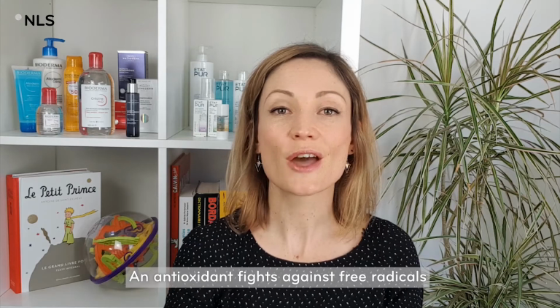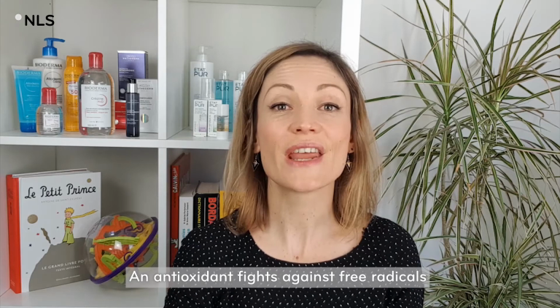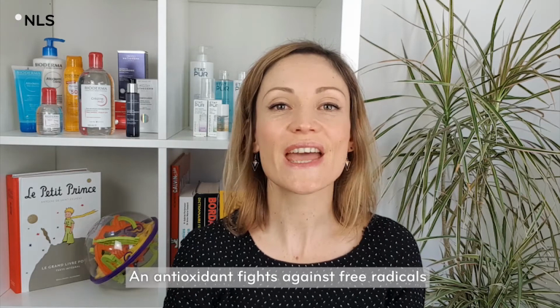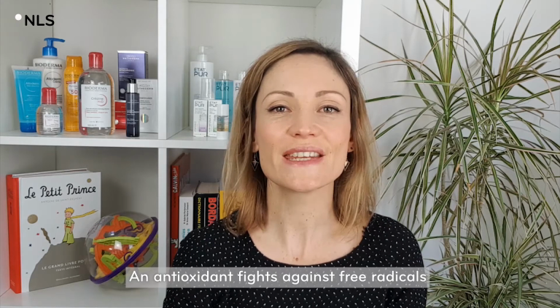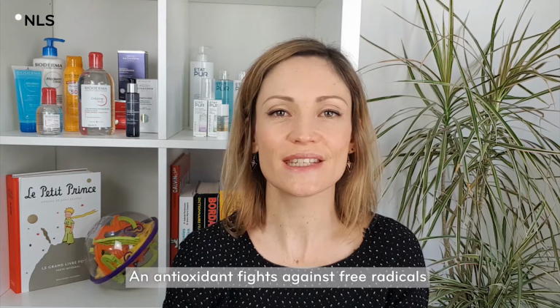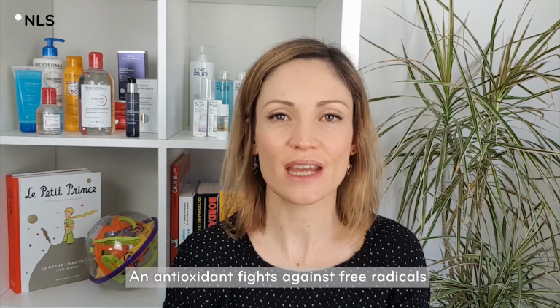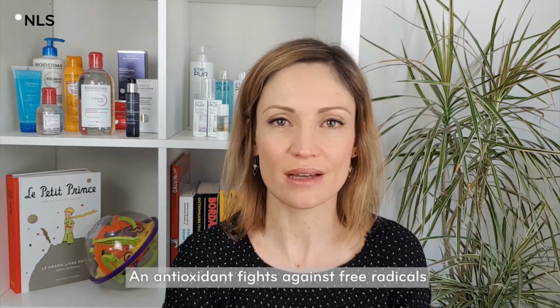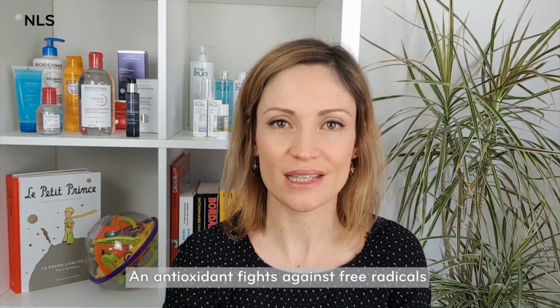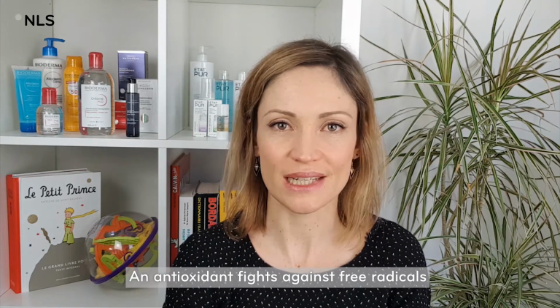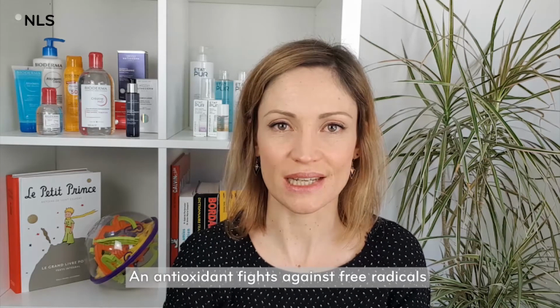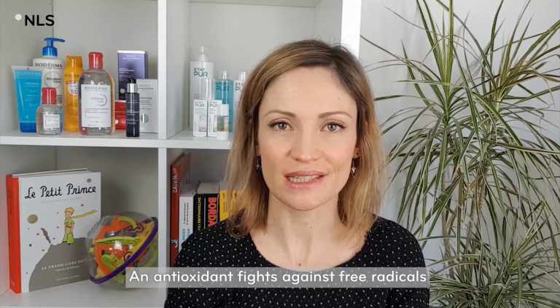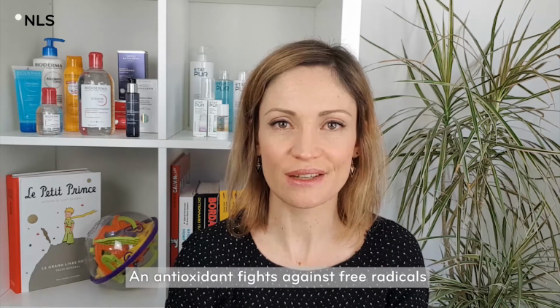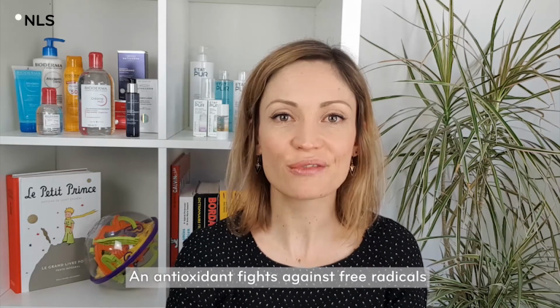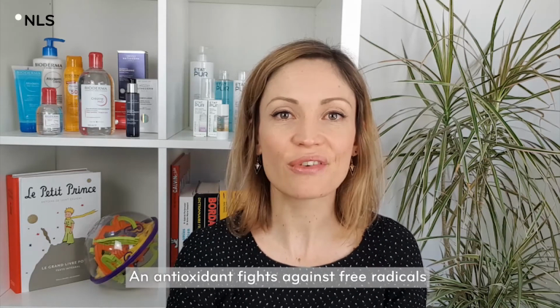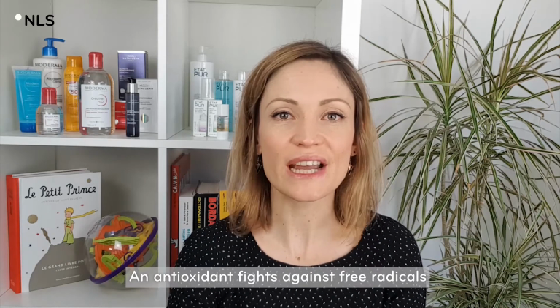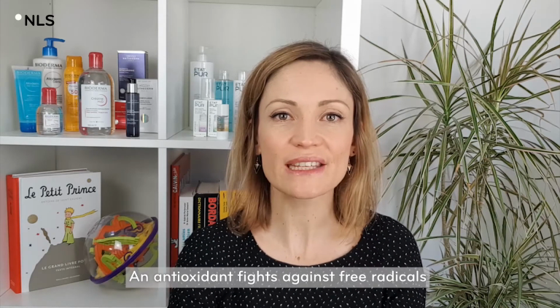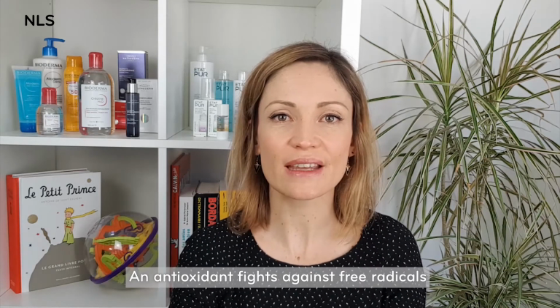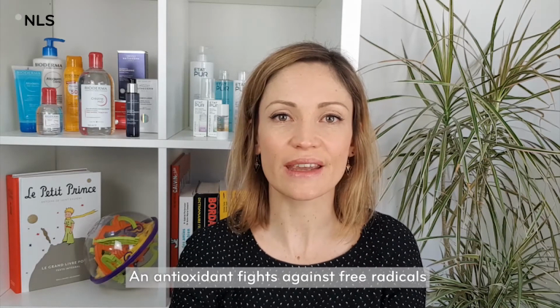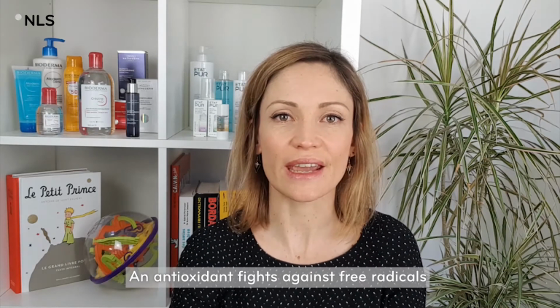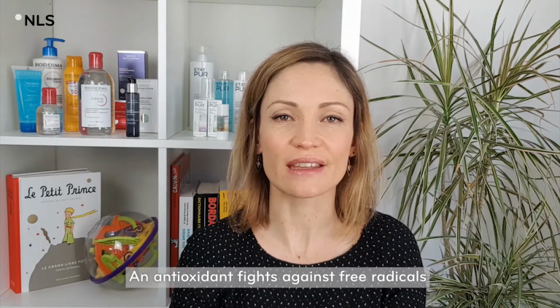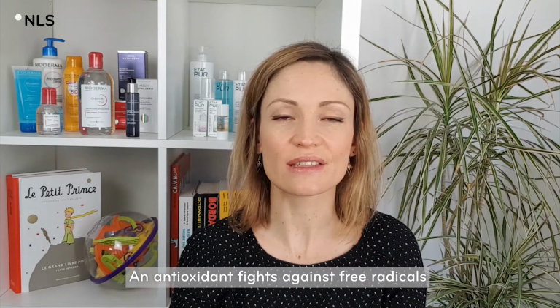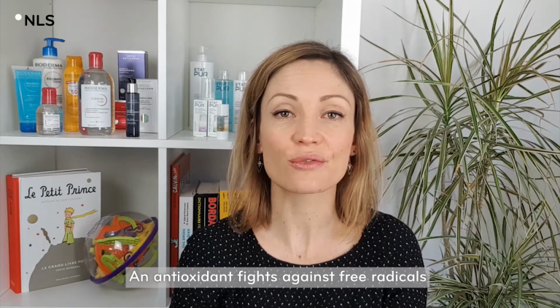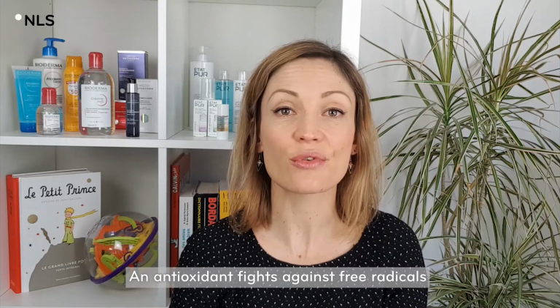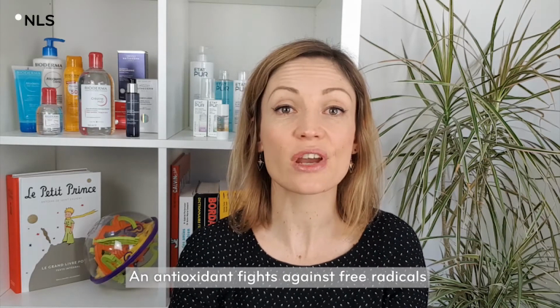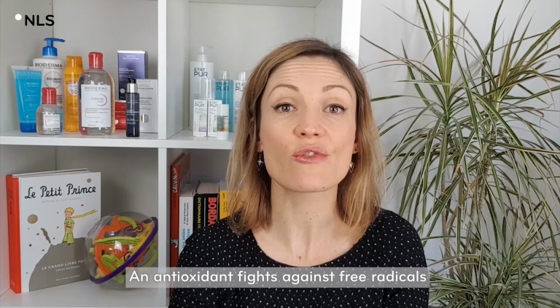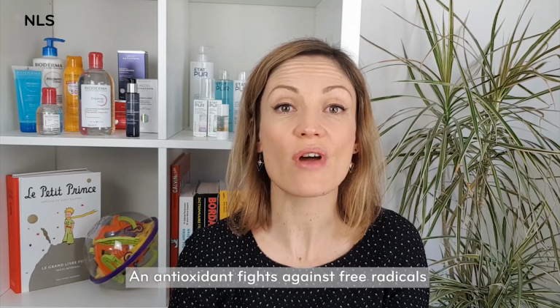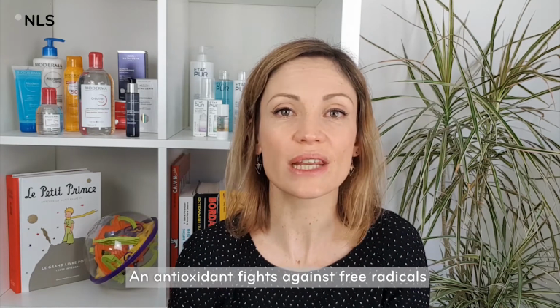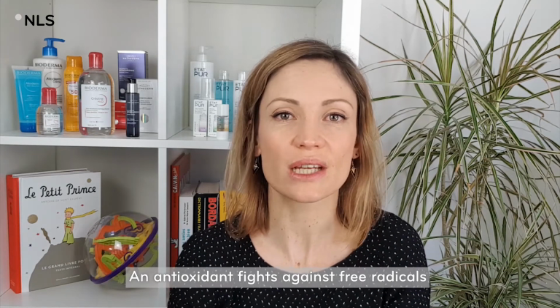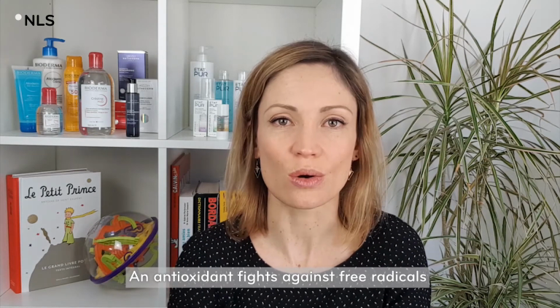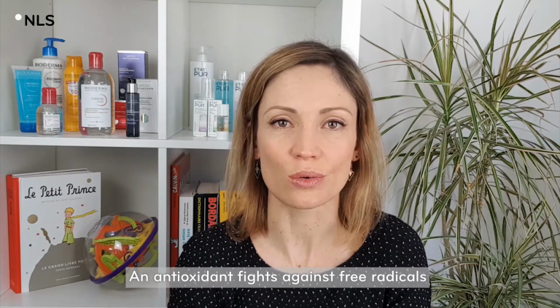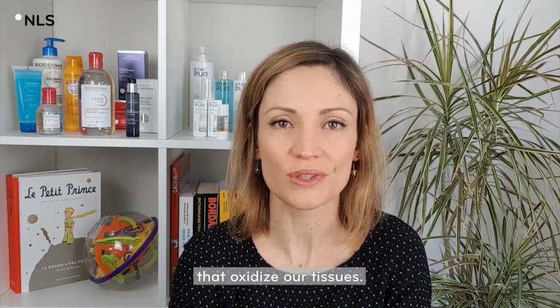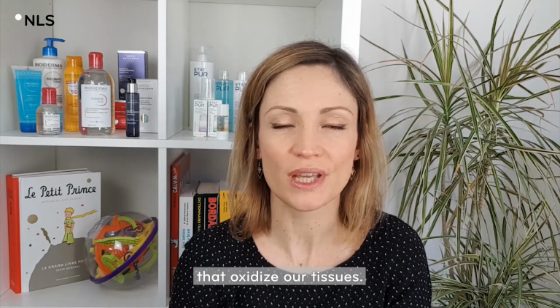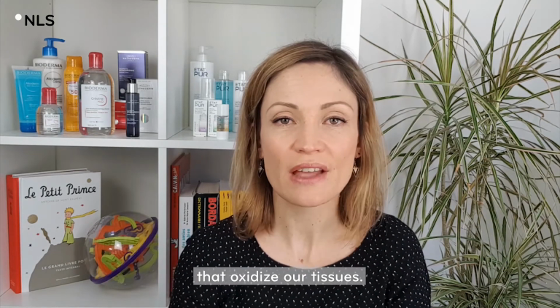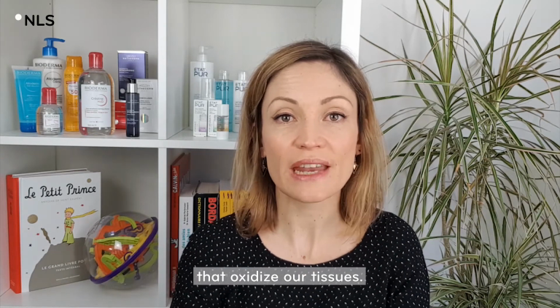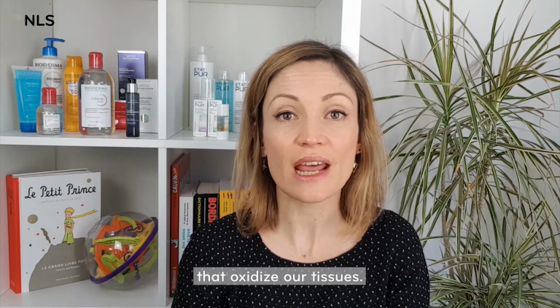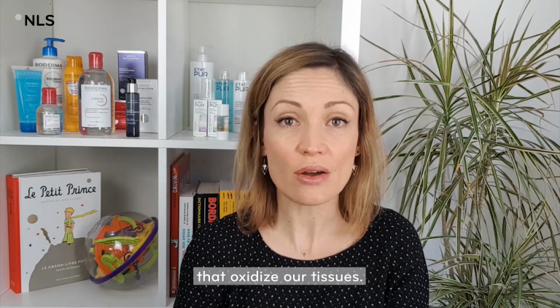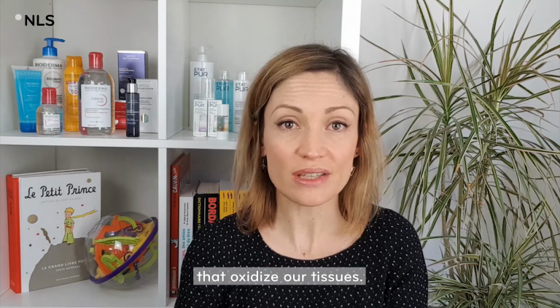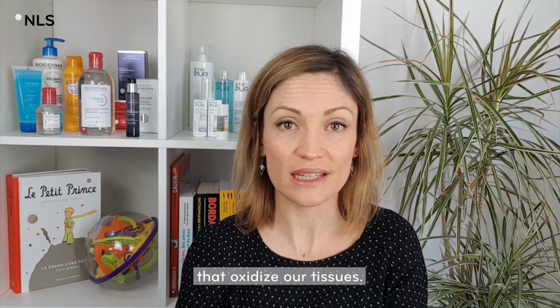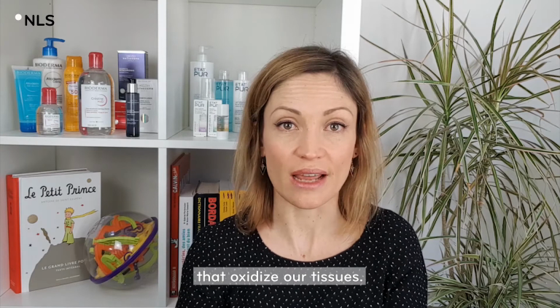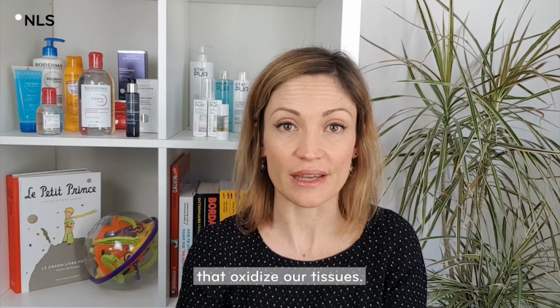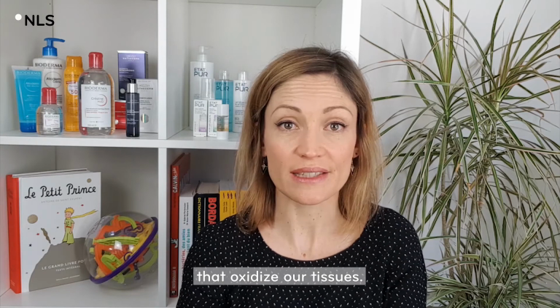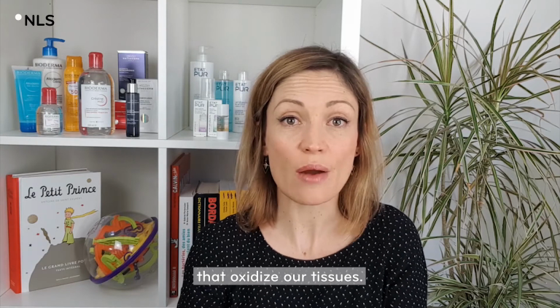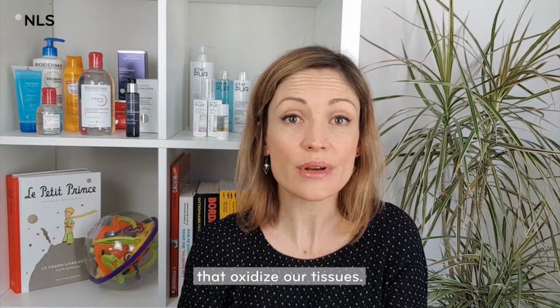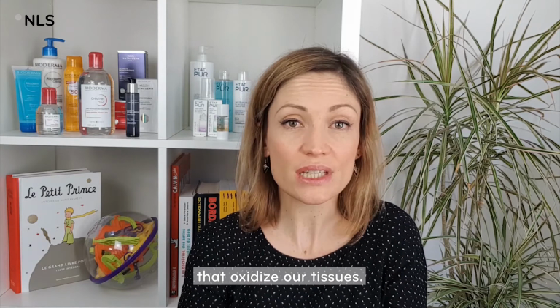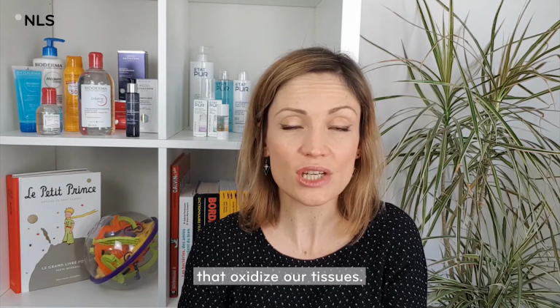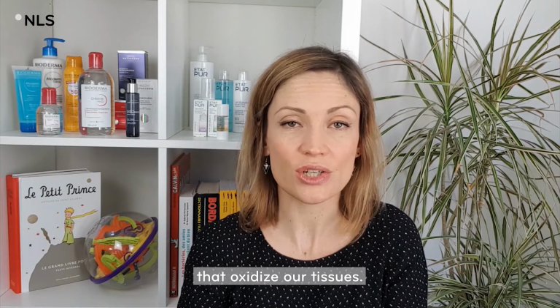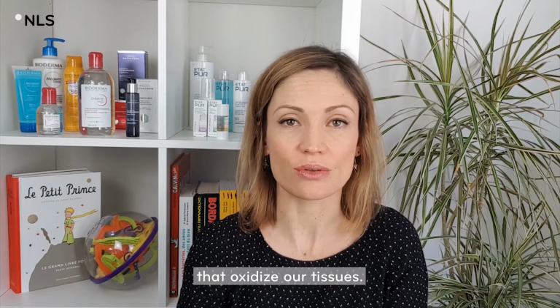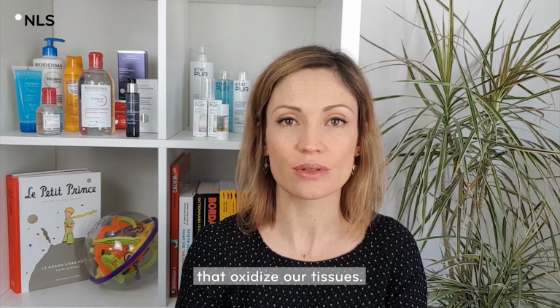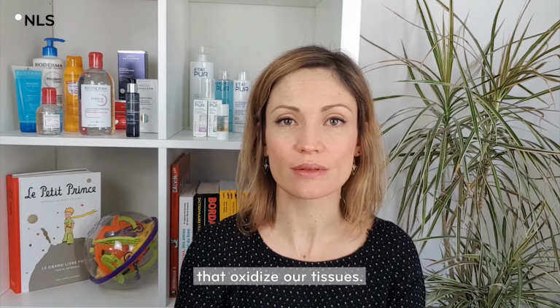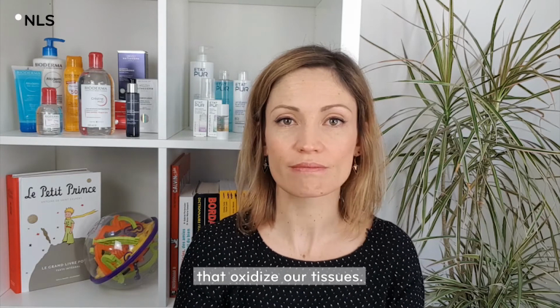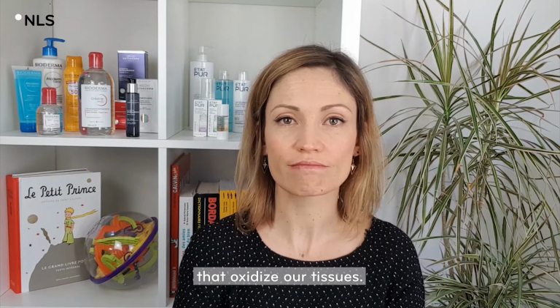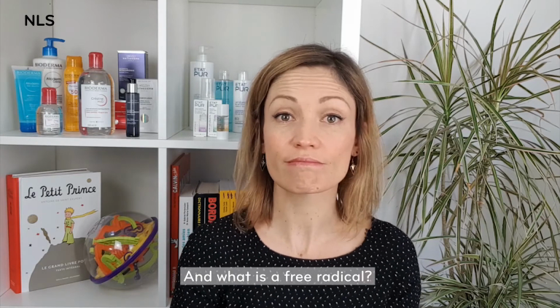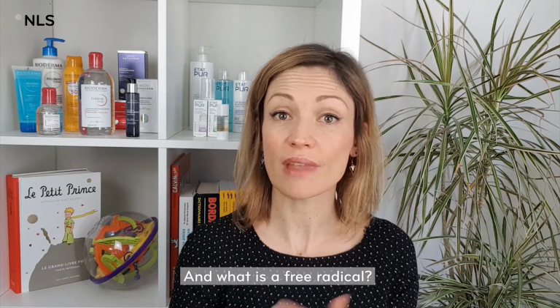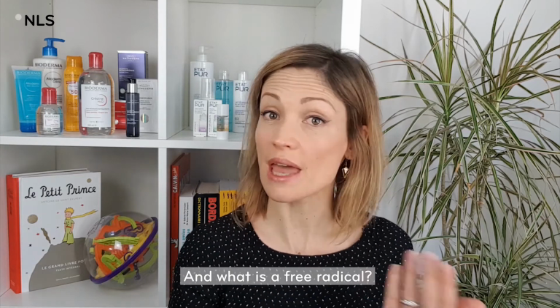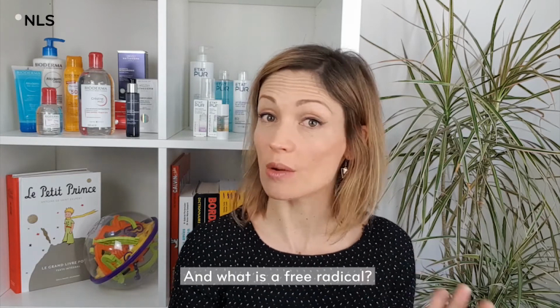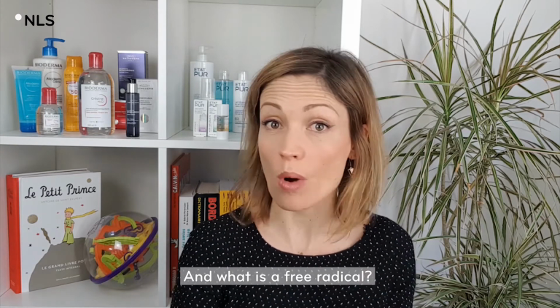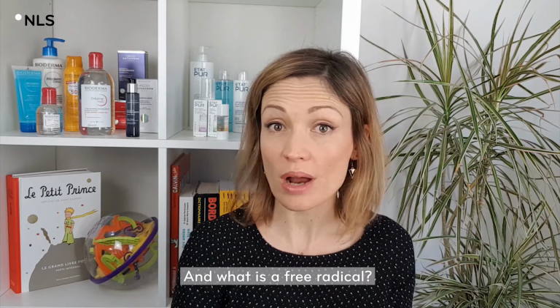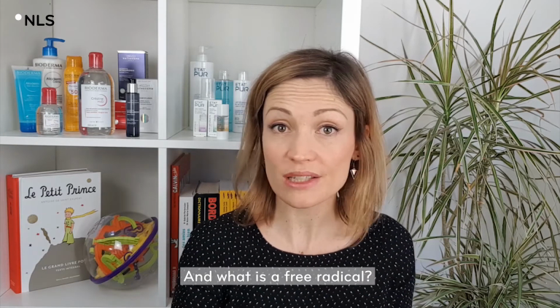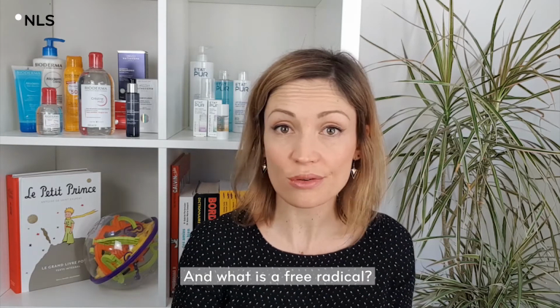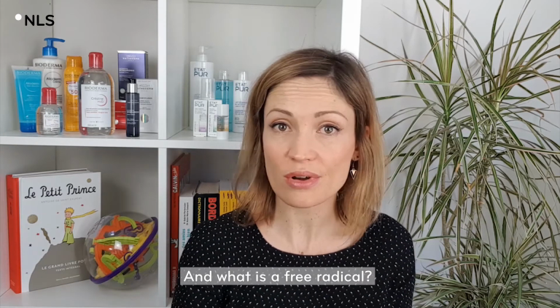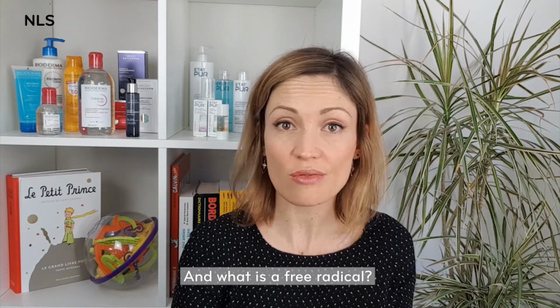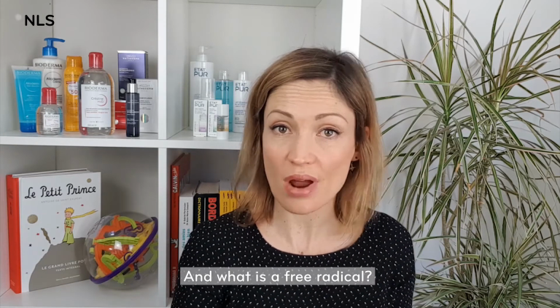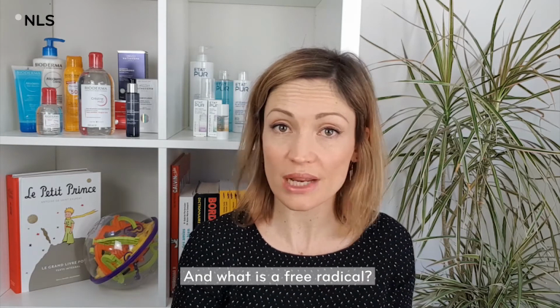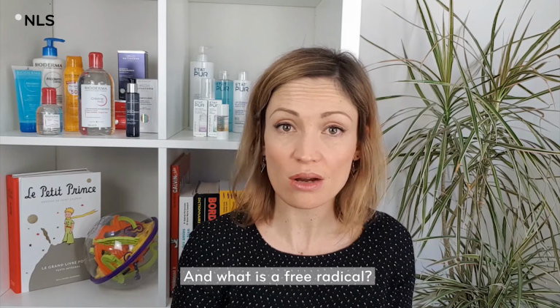An antioxidant fights against free radicals that oxidize our tissues. And what is a free radical?